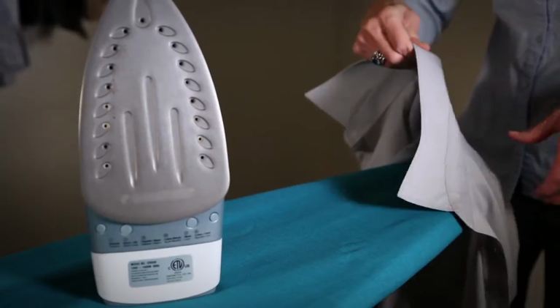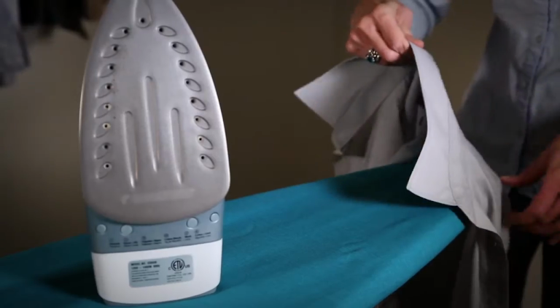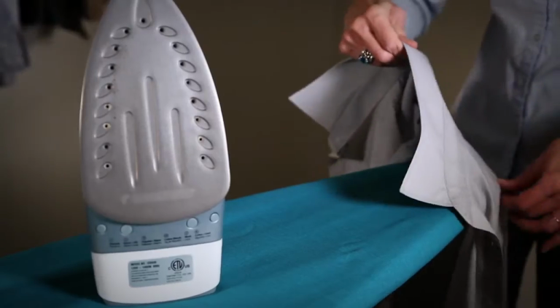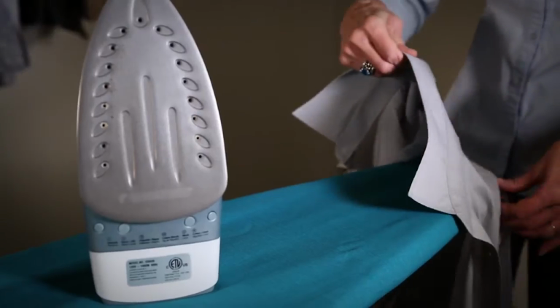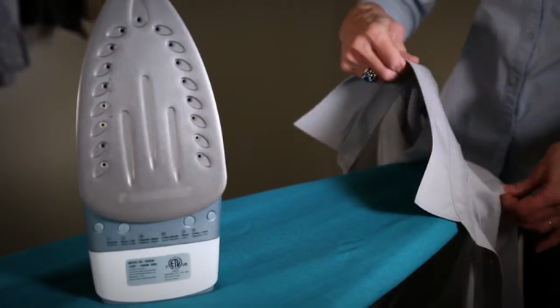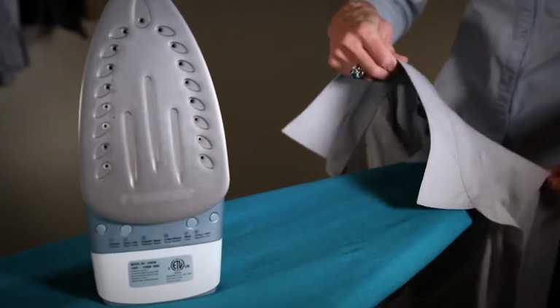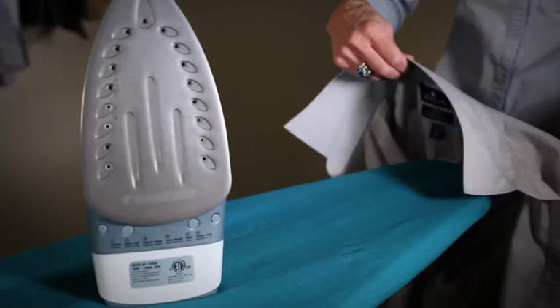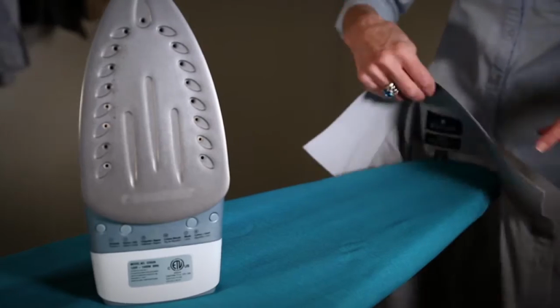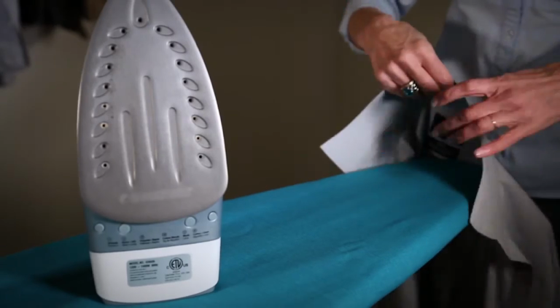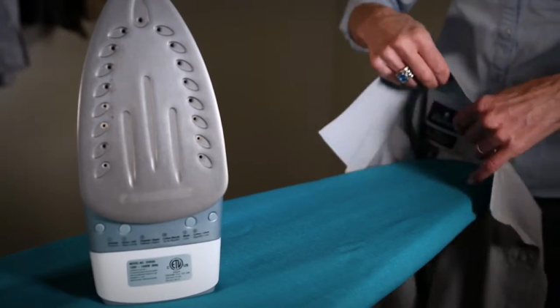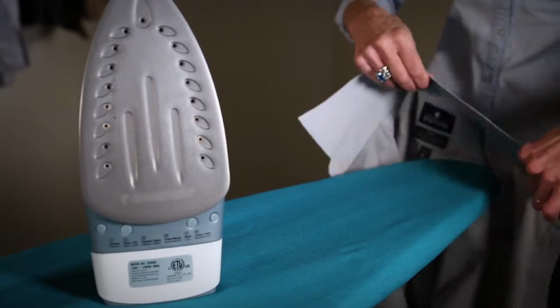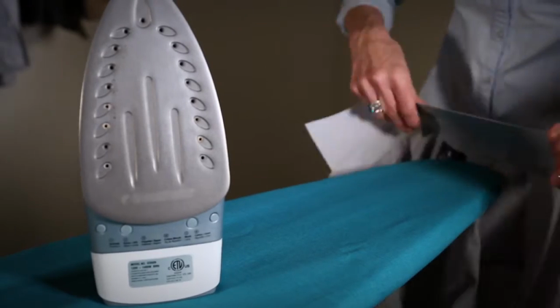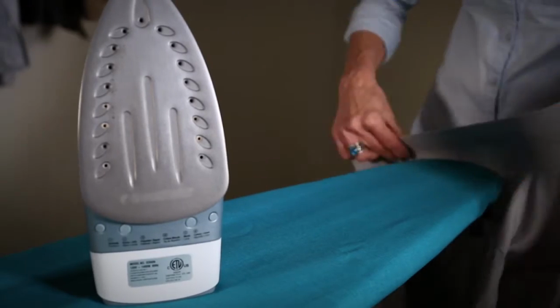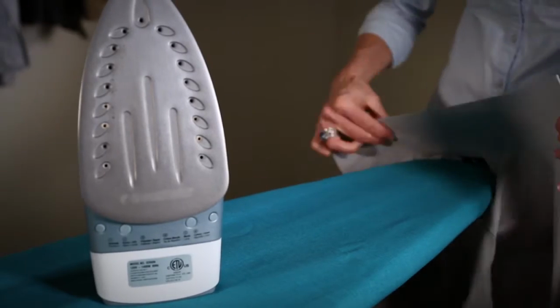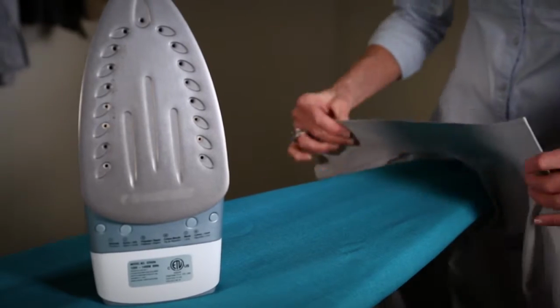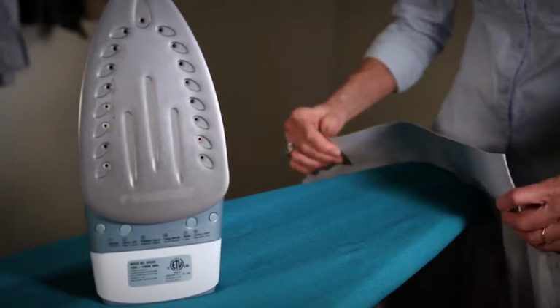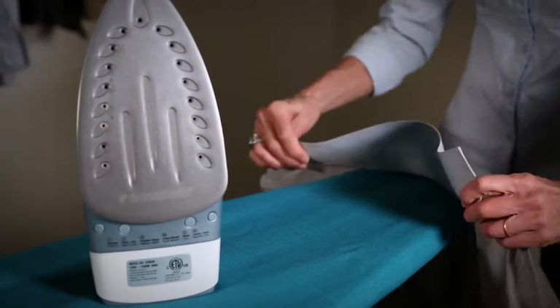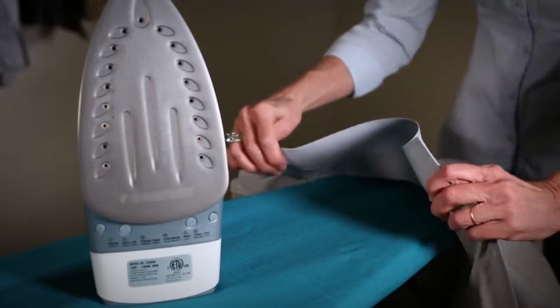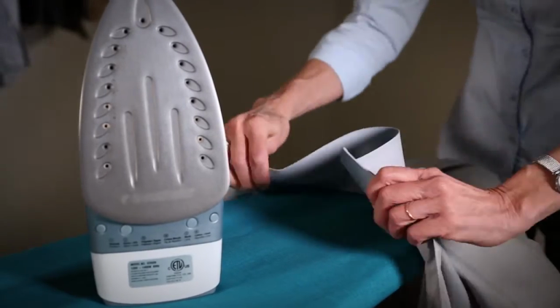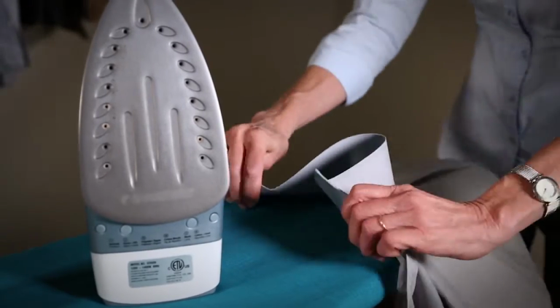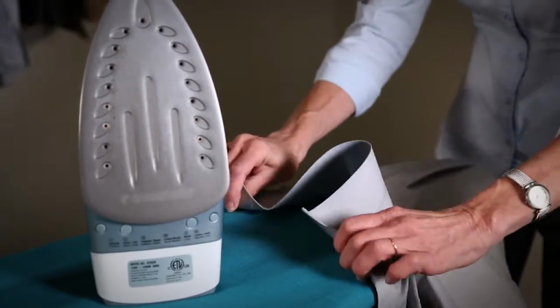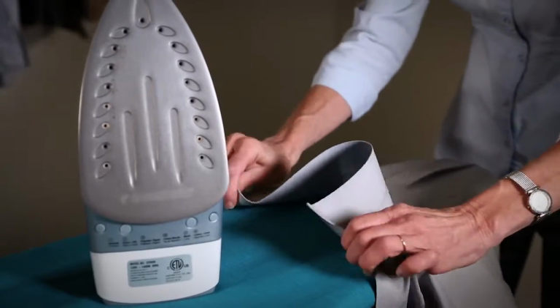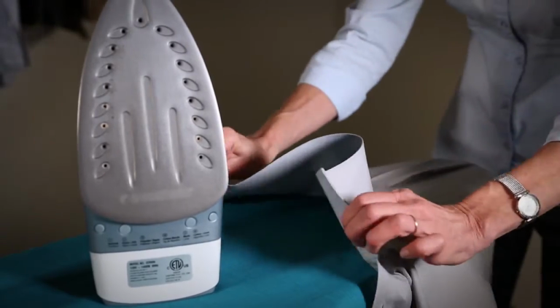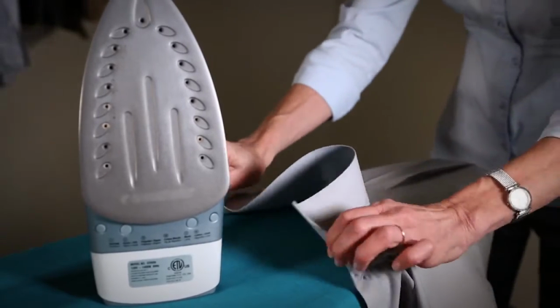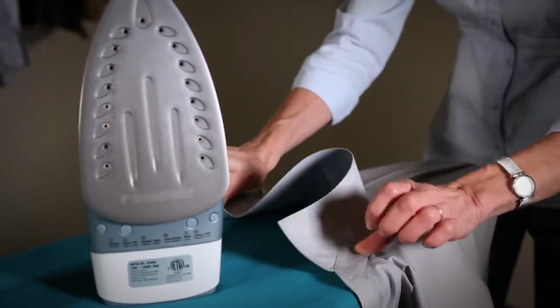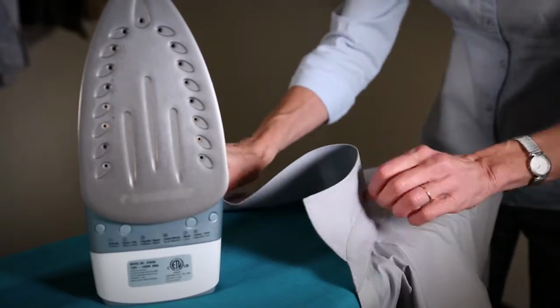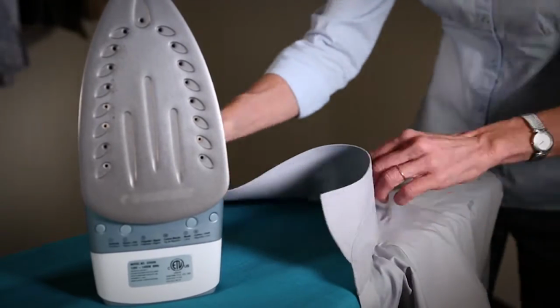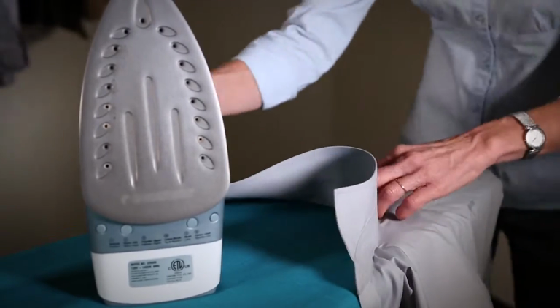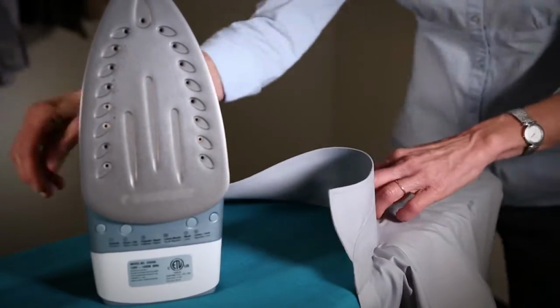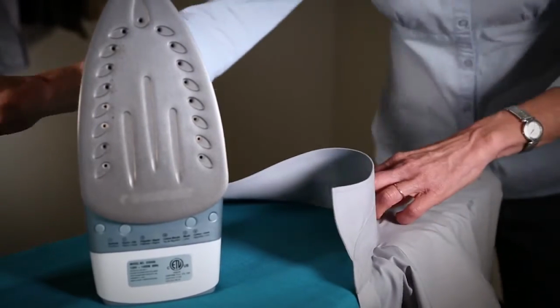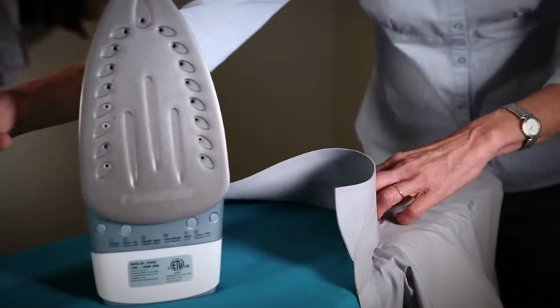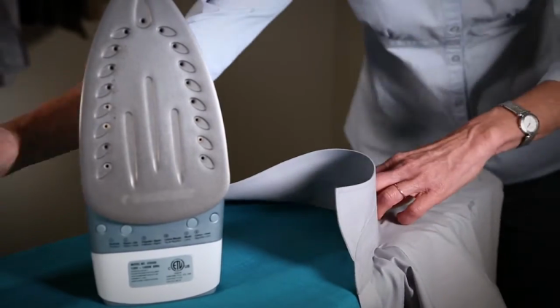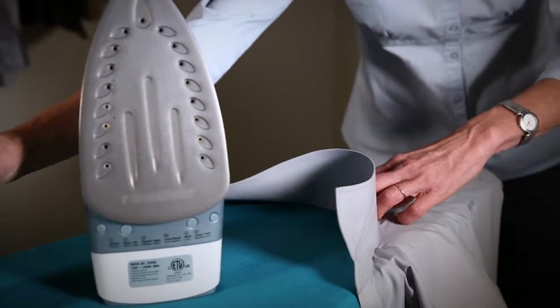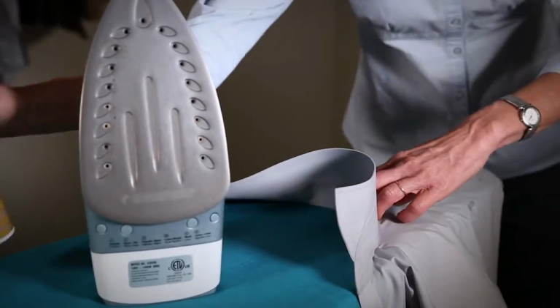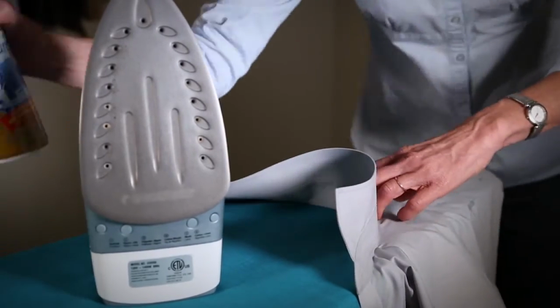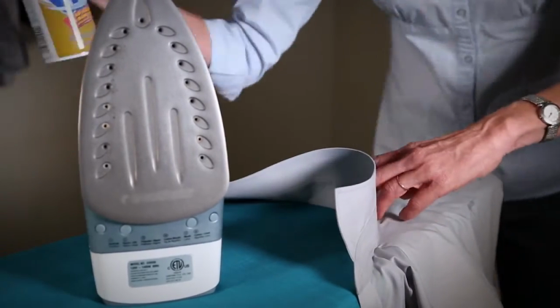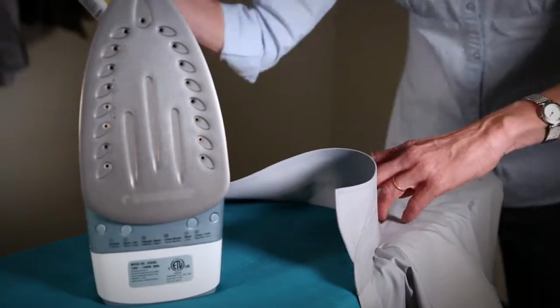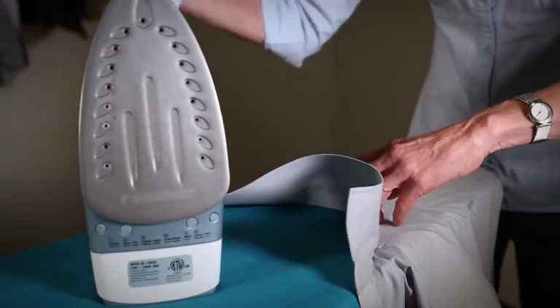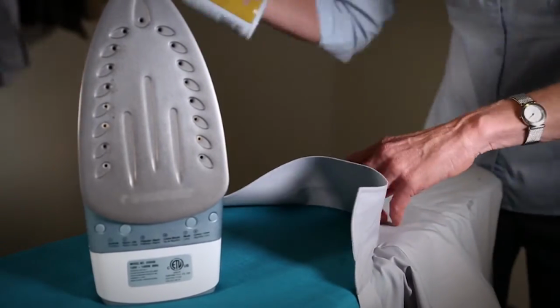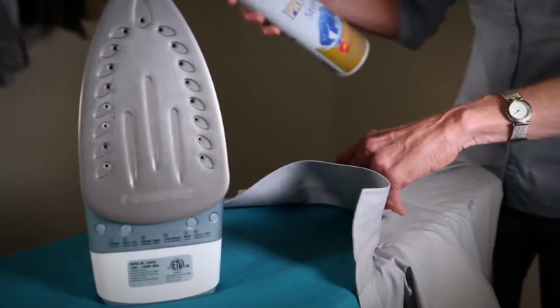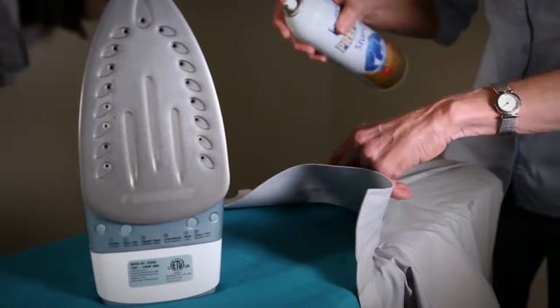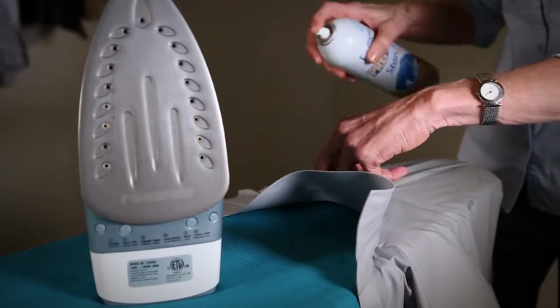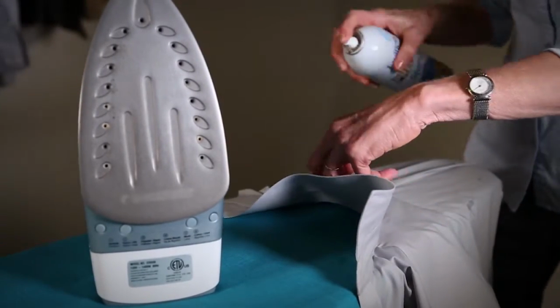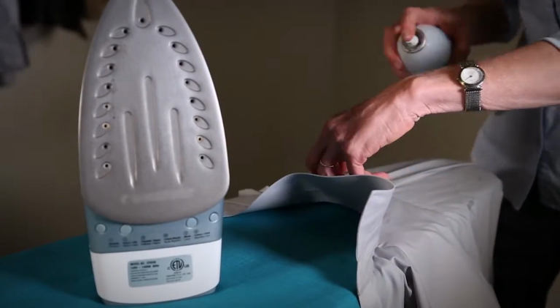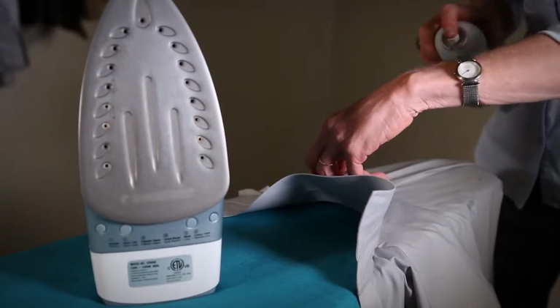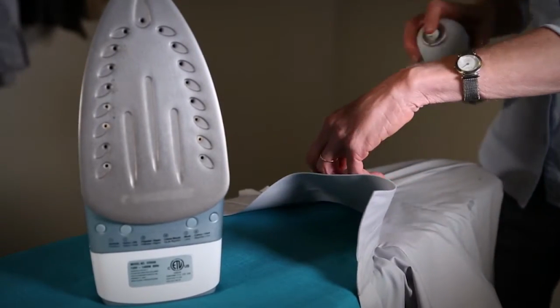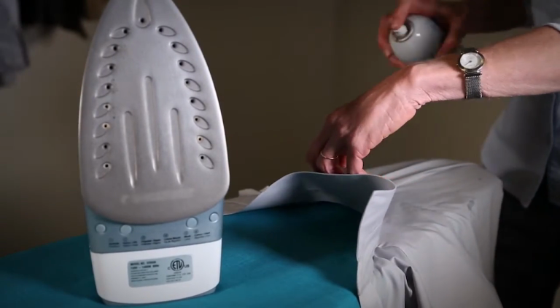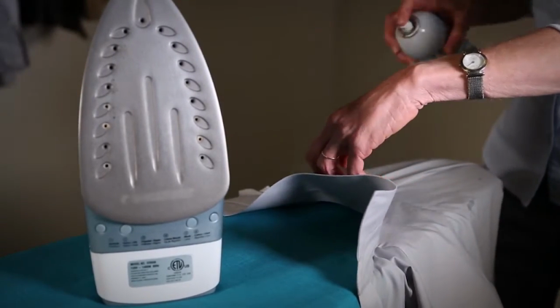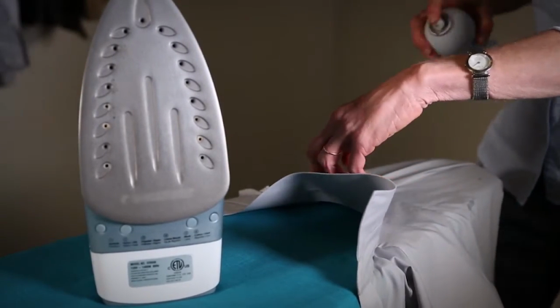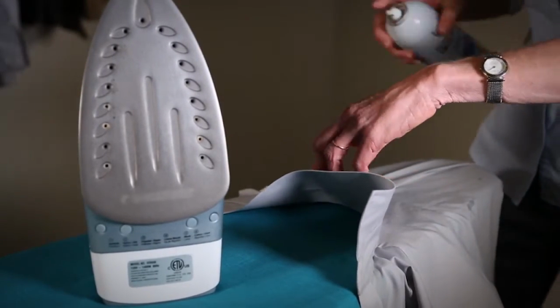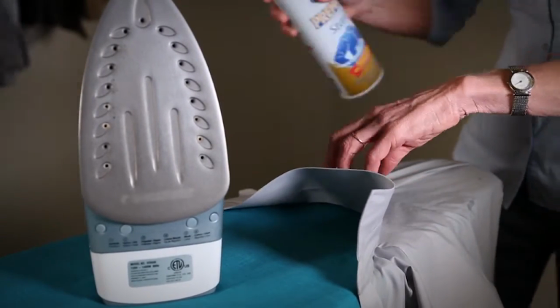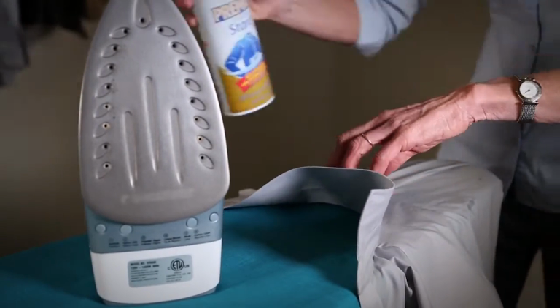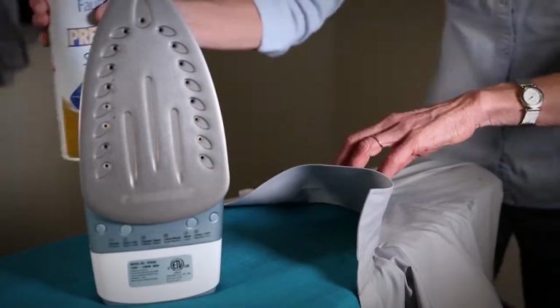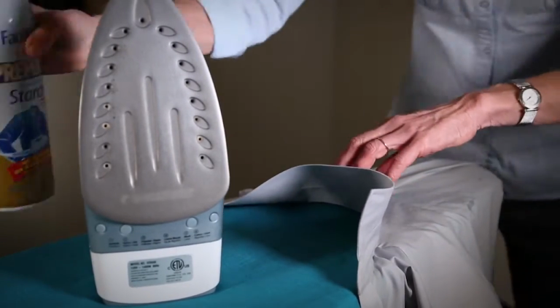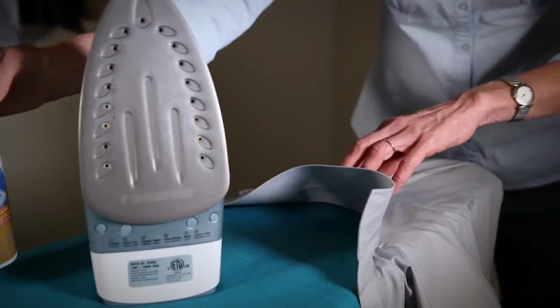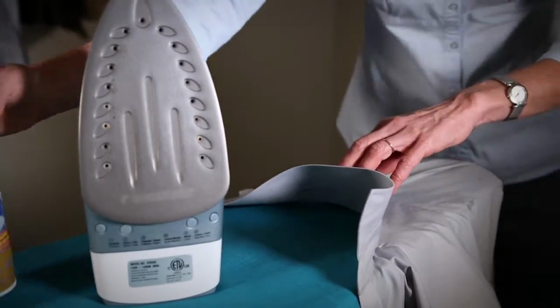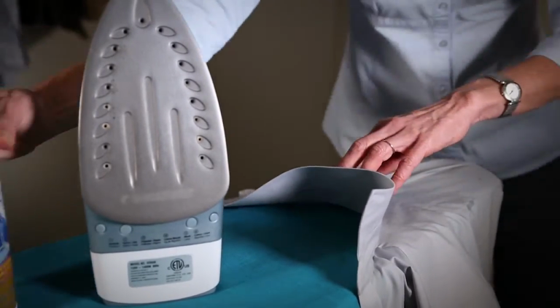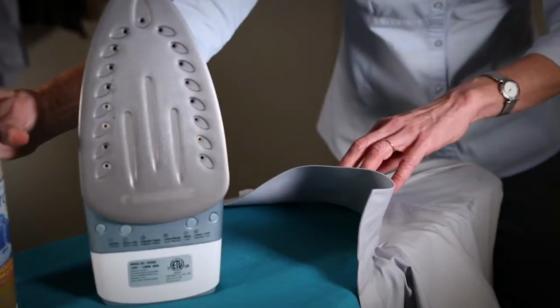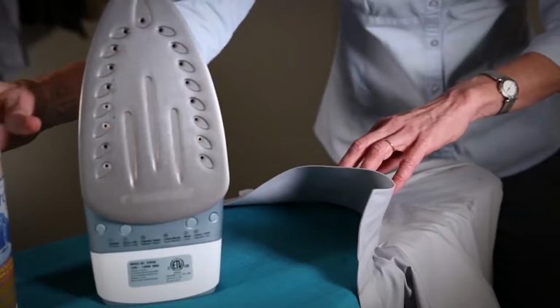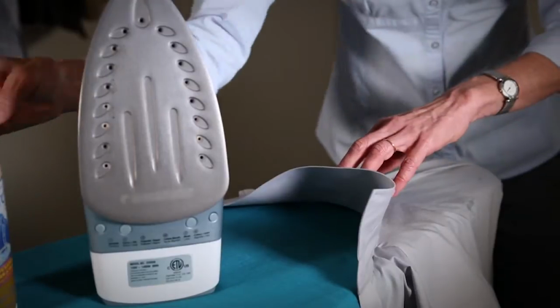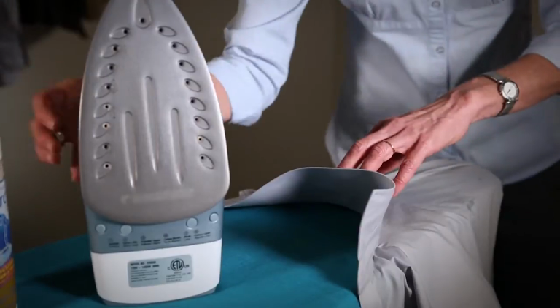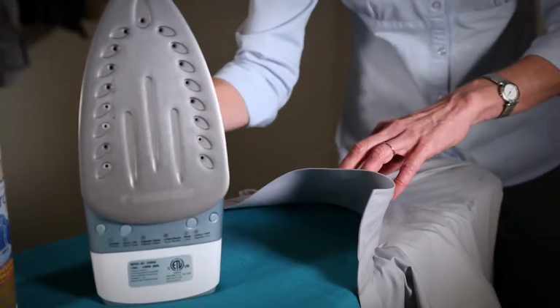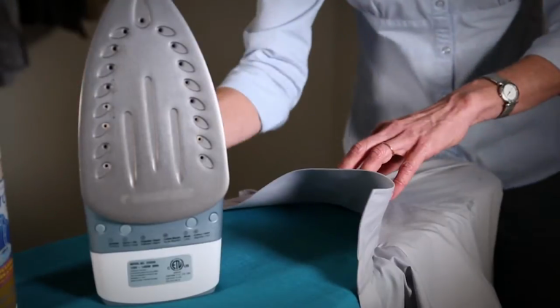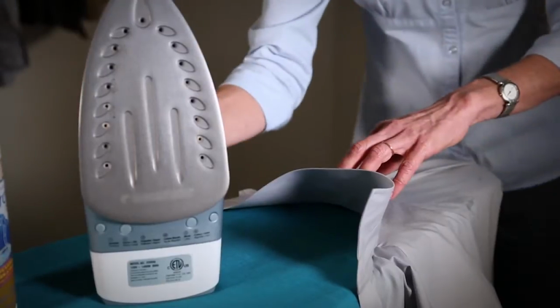Place the shoulder portion of the shirt over the narrow end of the ironing board. Smooth flat, spray, then iron.